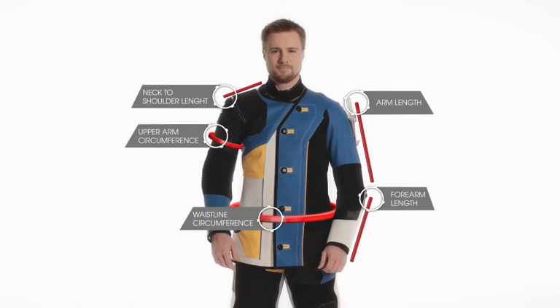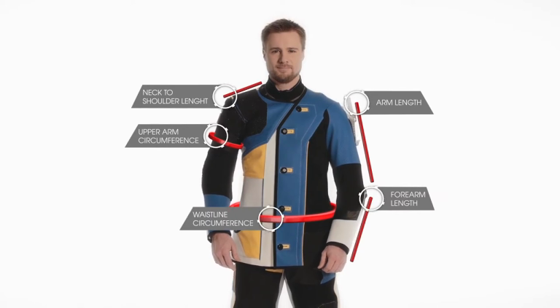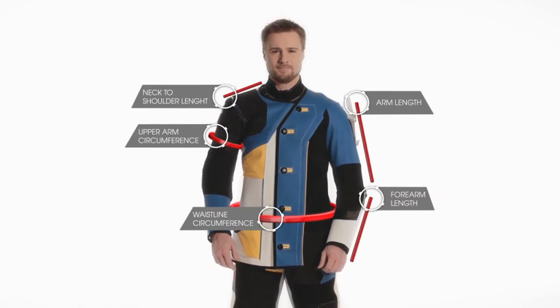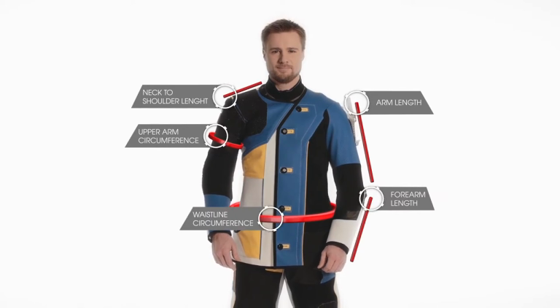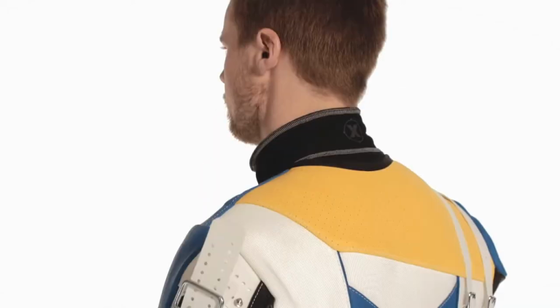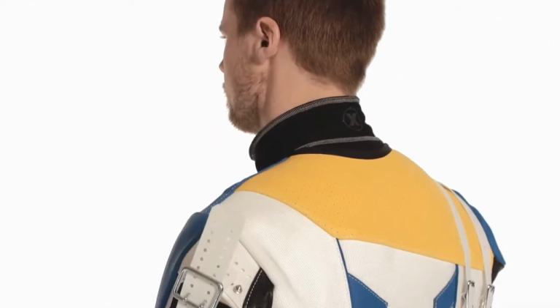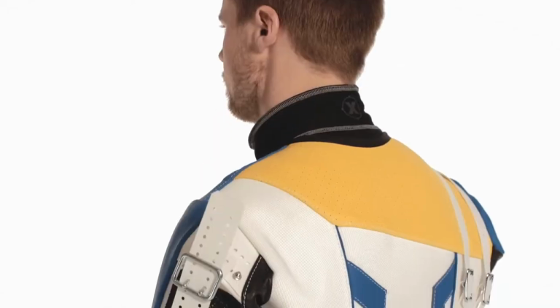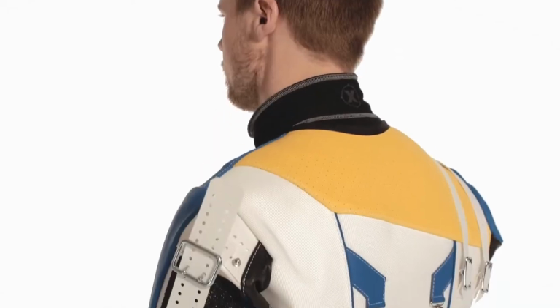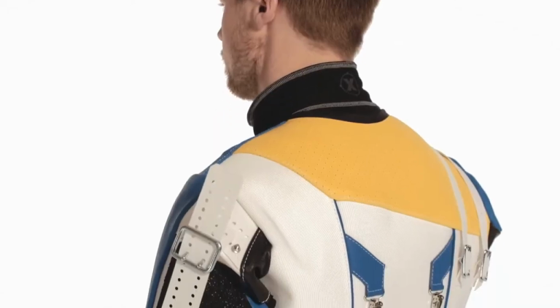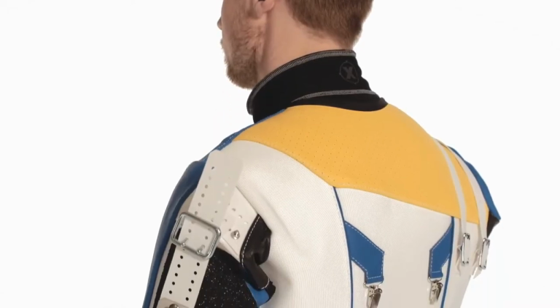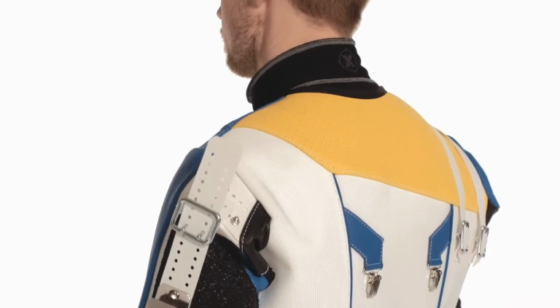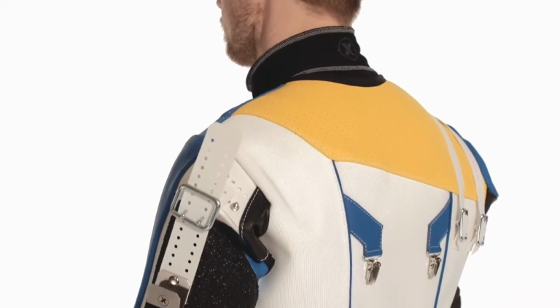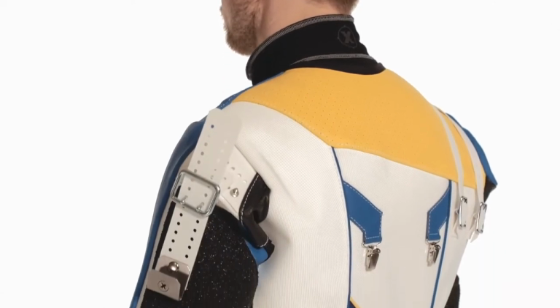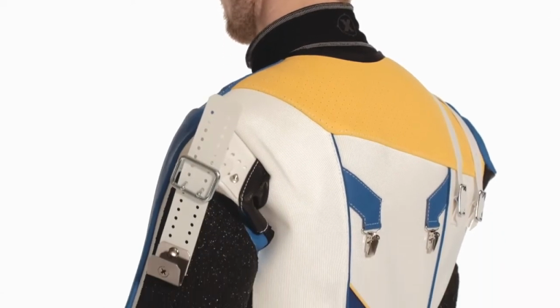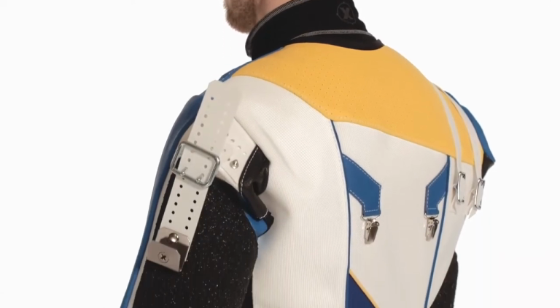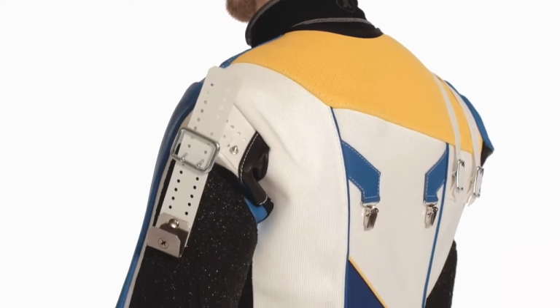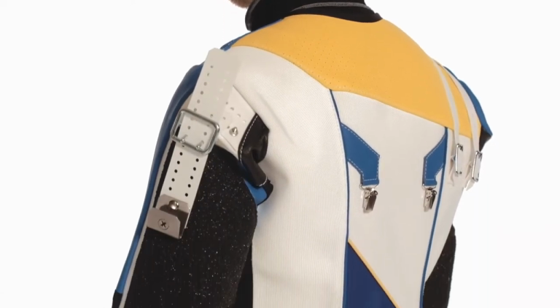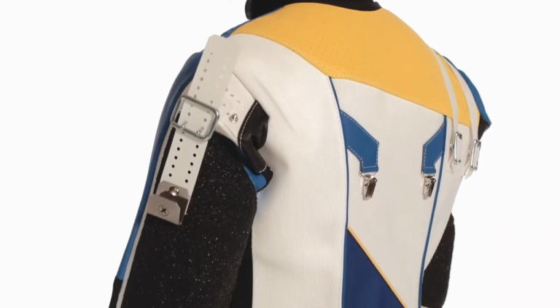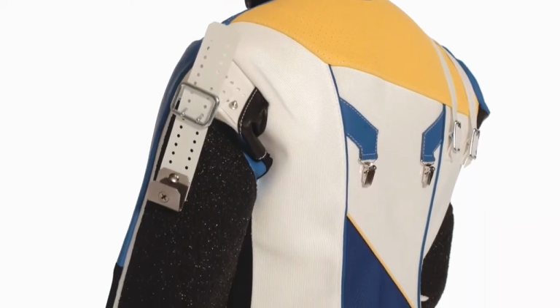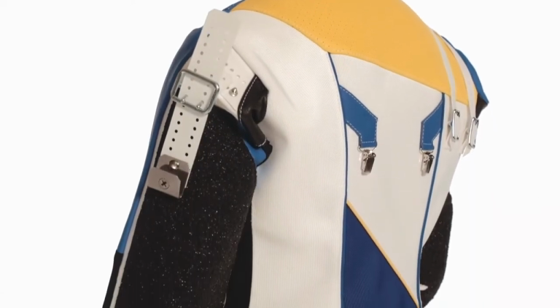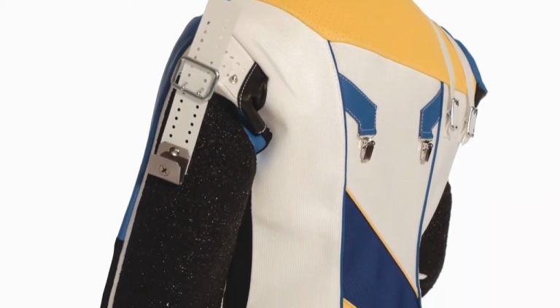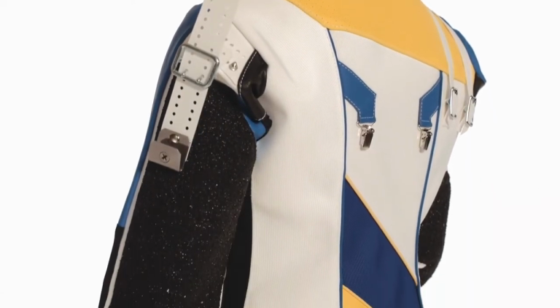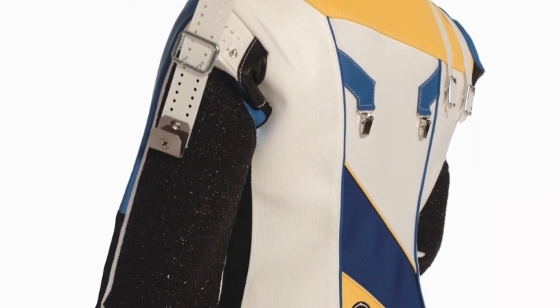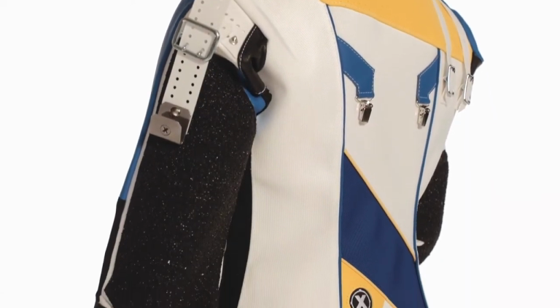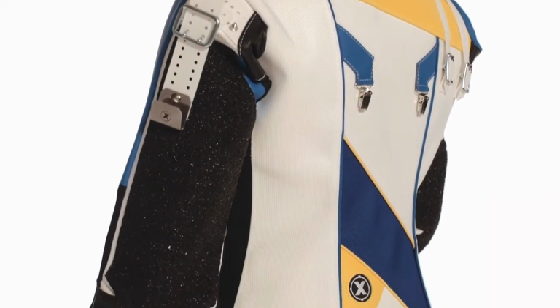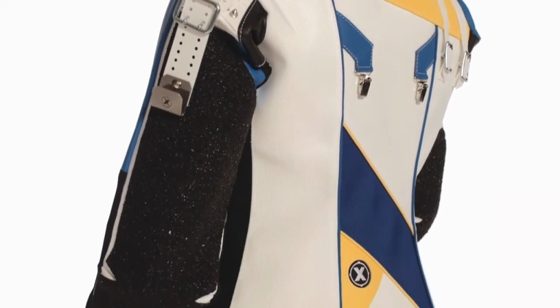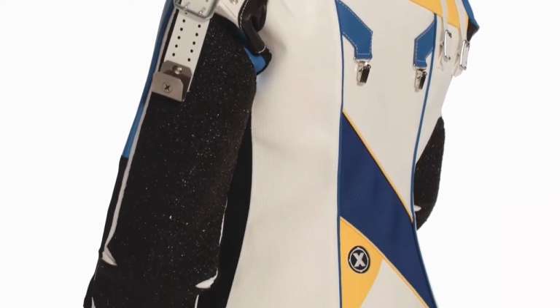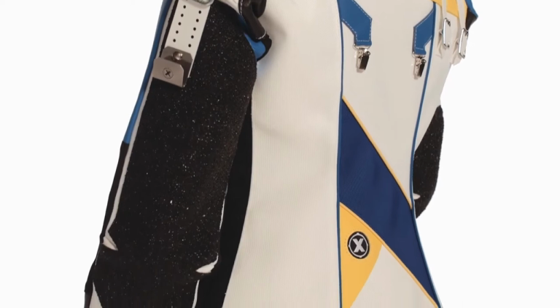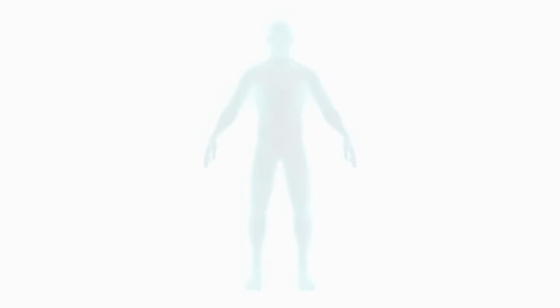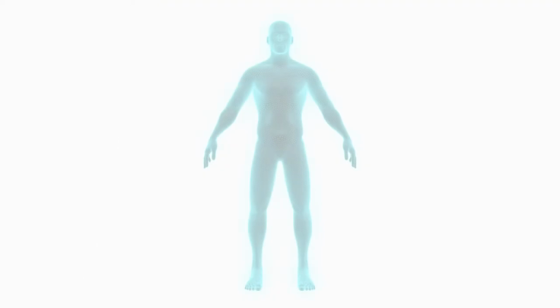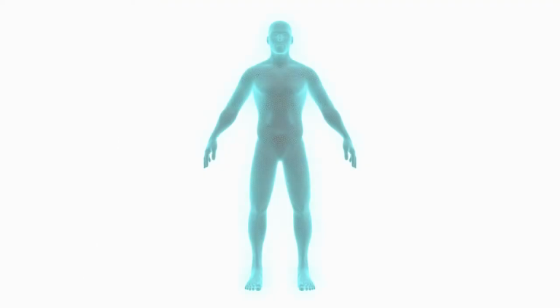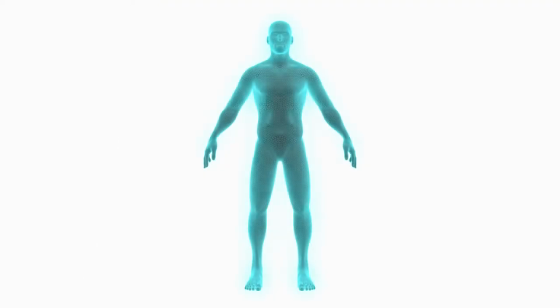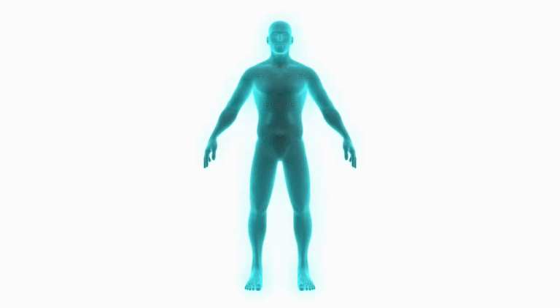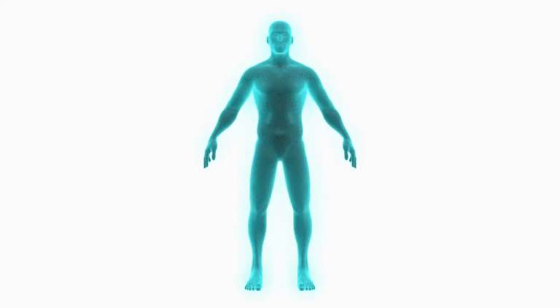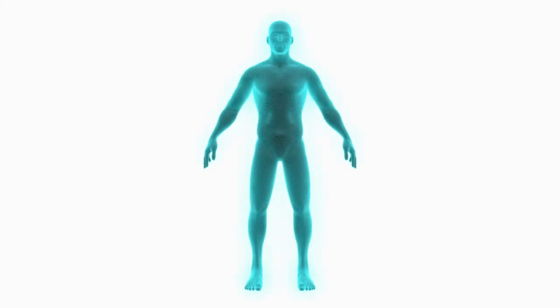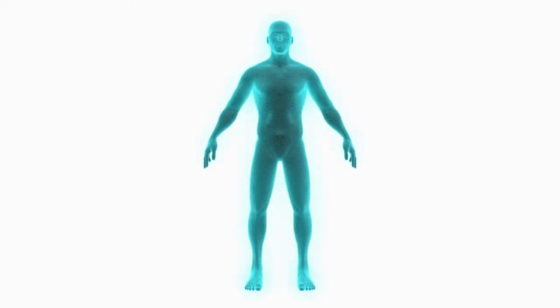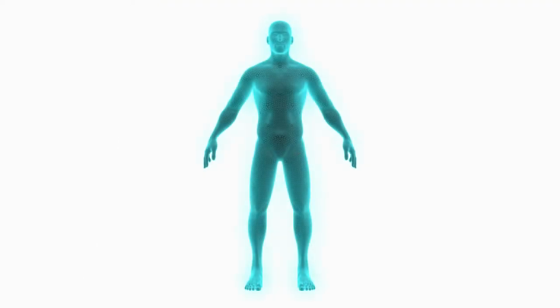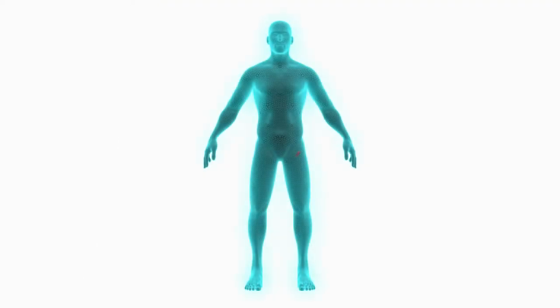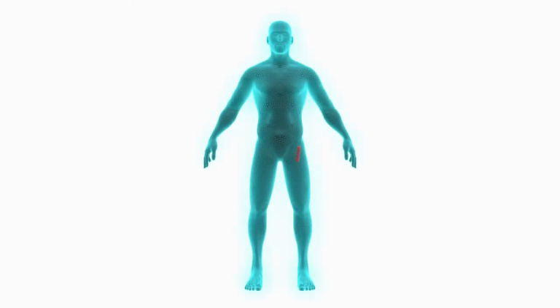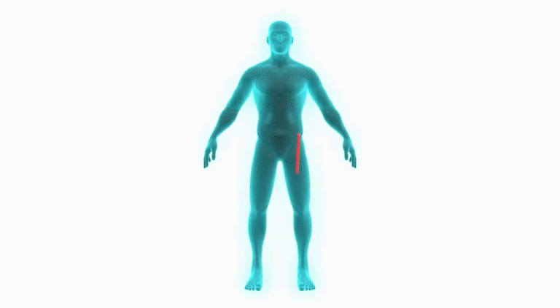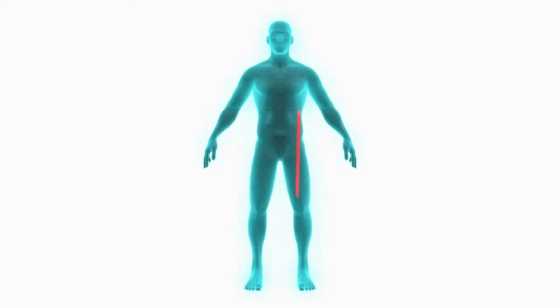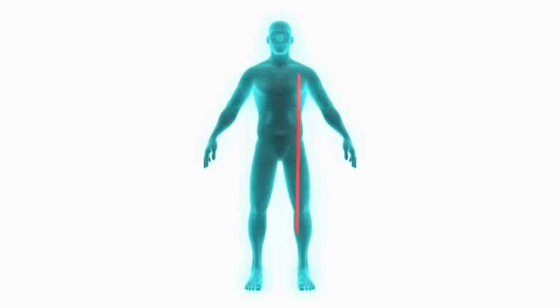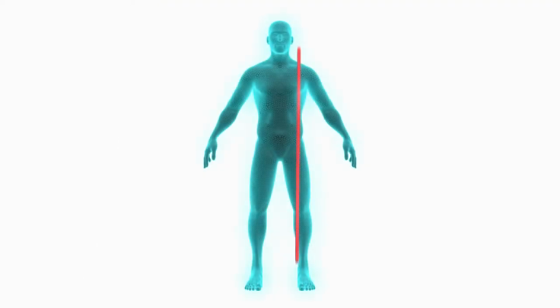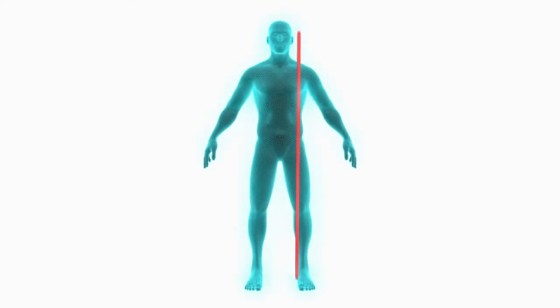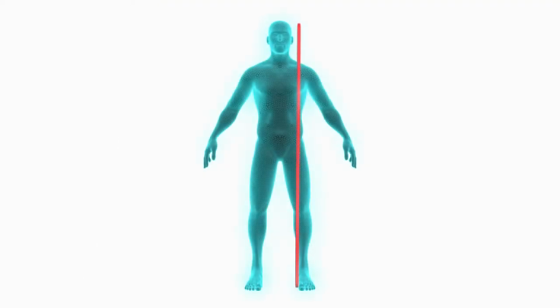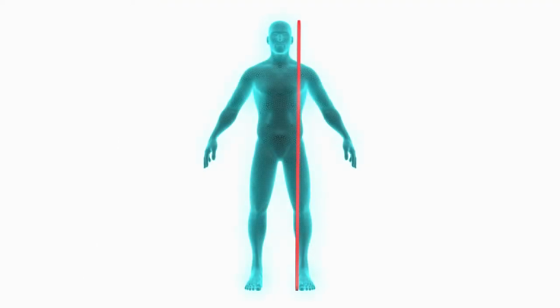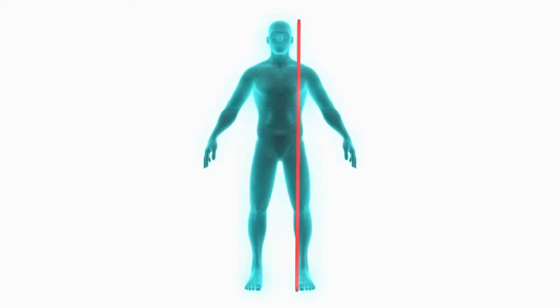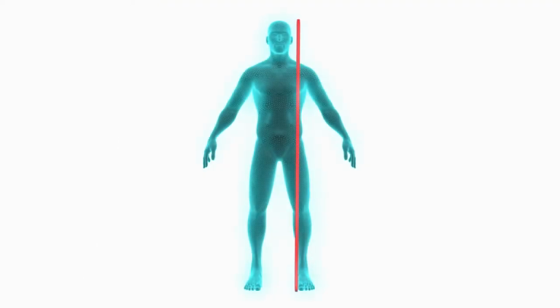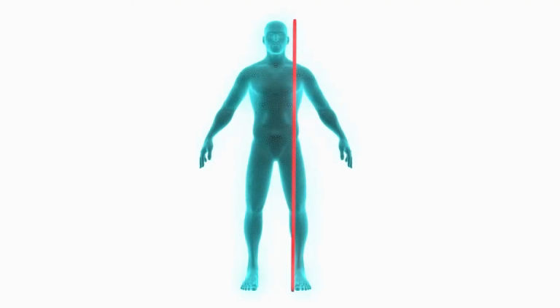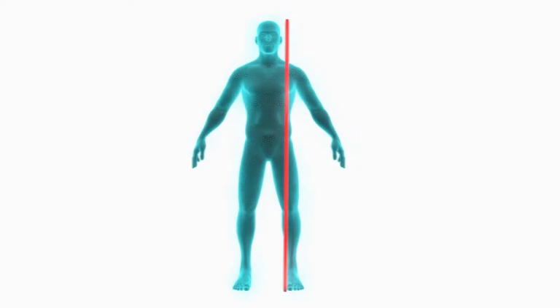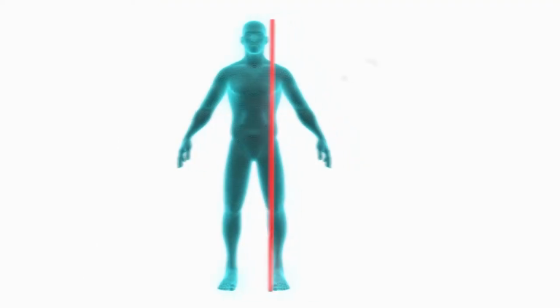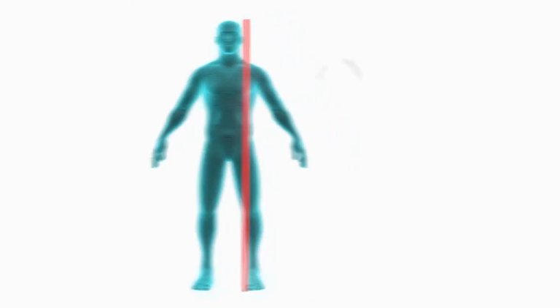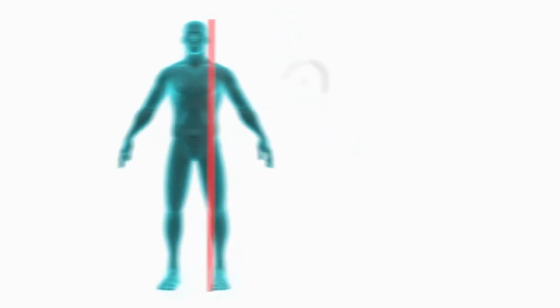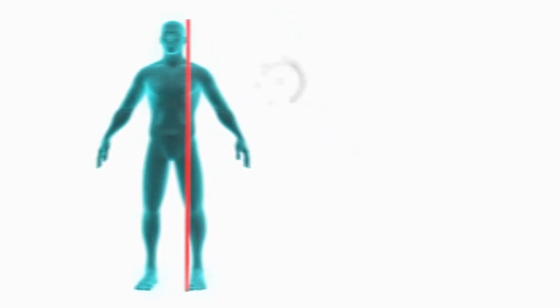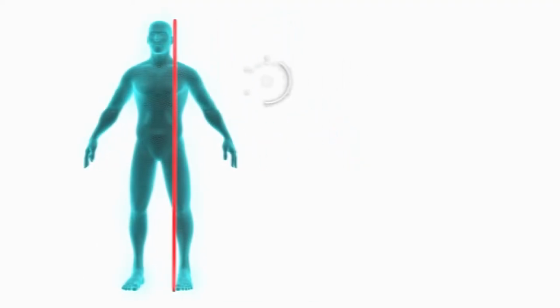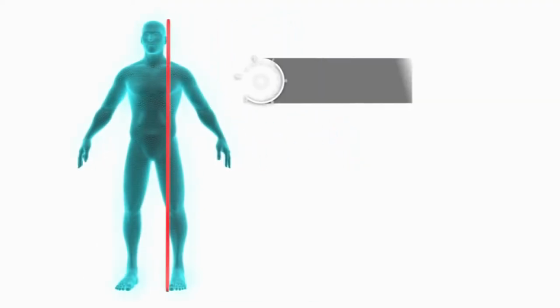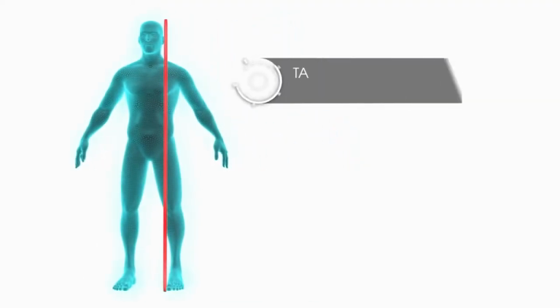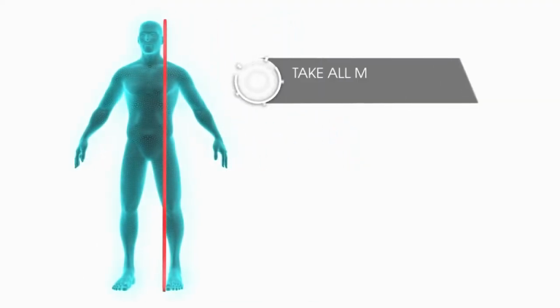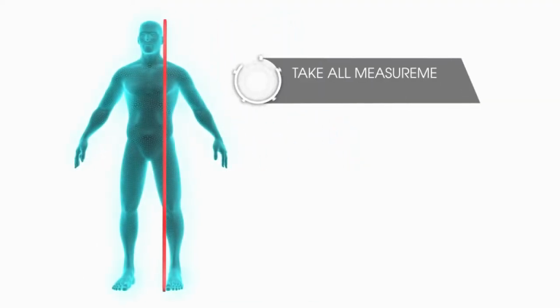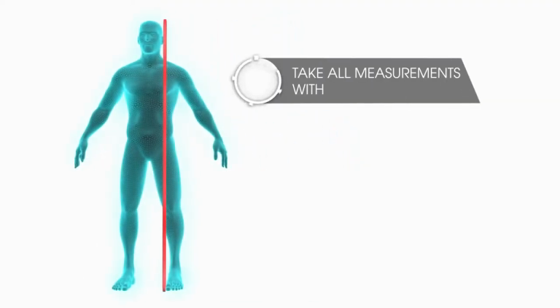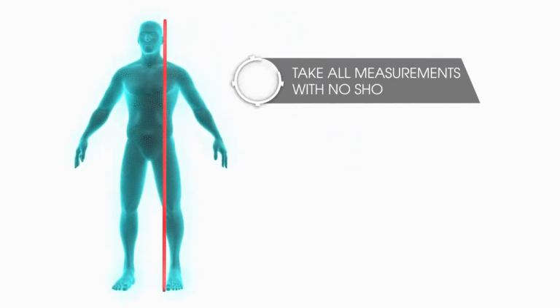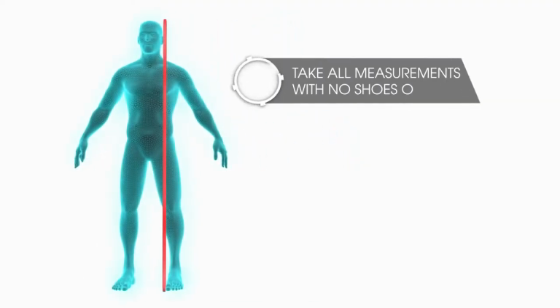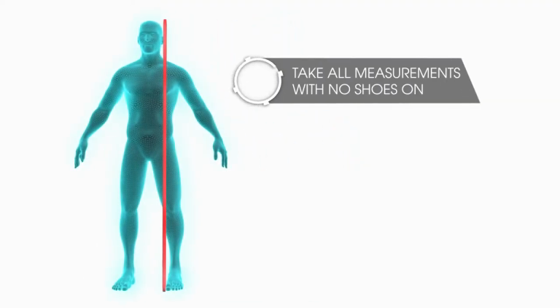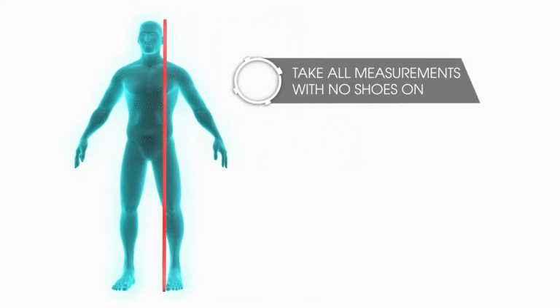Let's start with the coat. First of all, measure your height from the top of your head down to the floor.